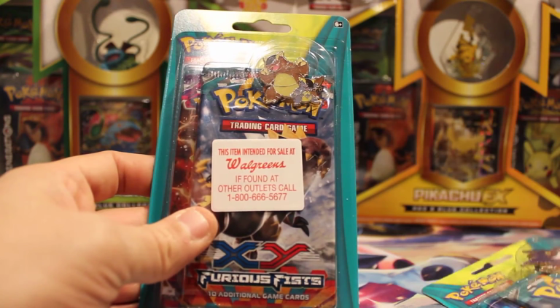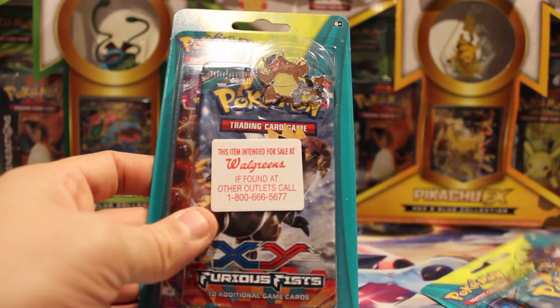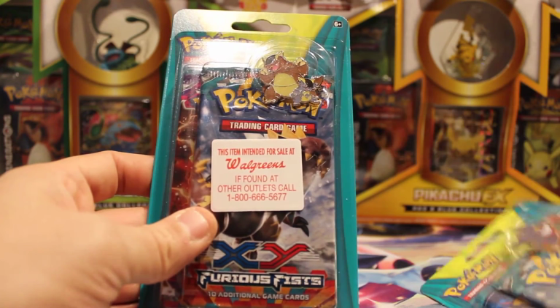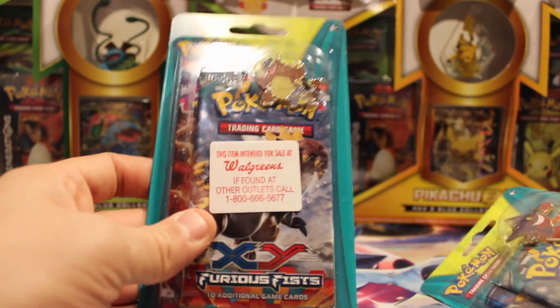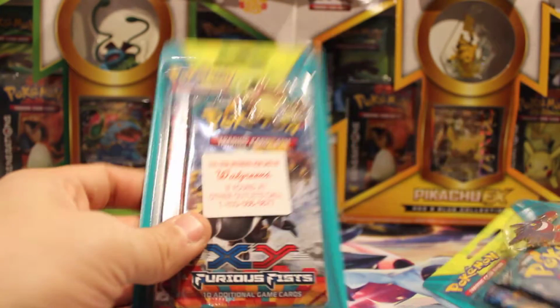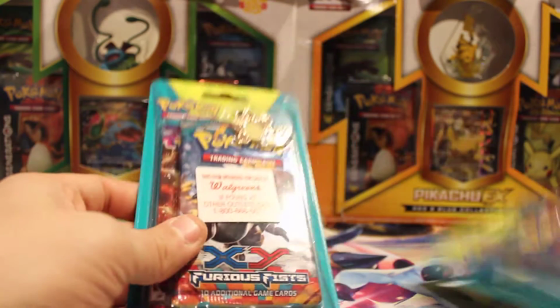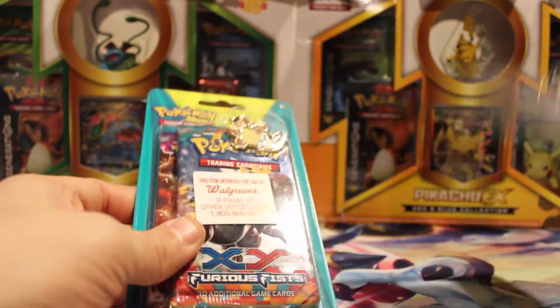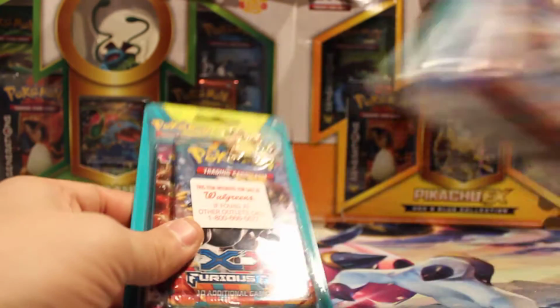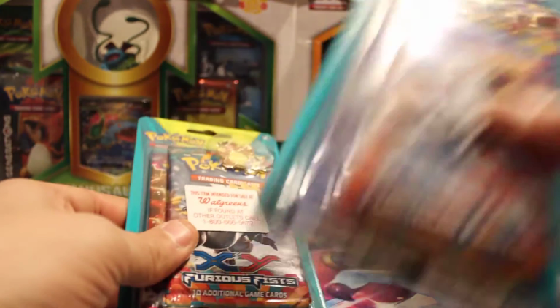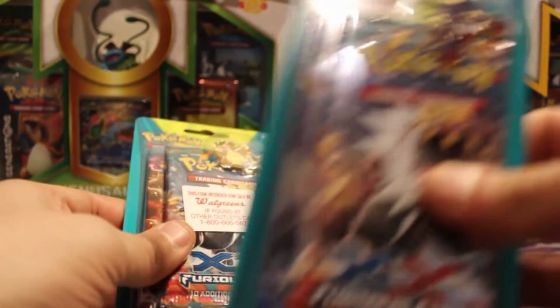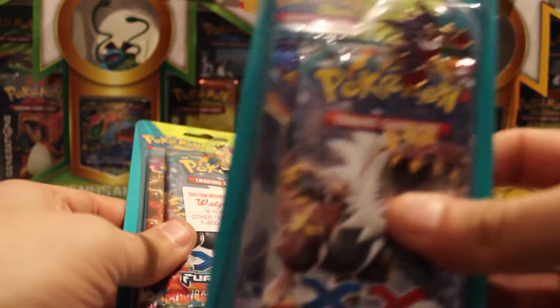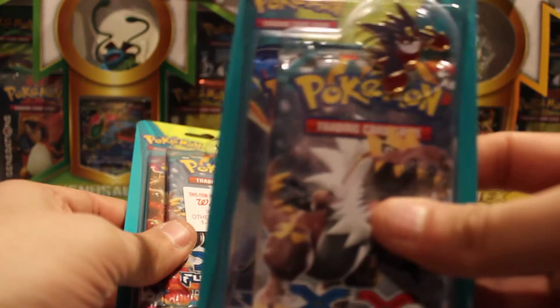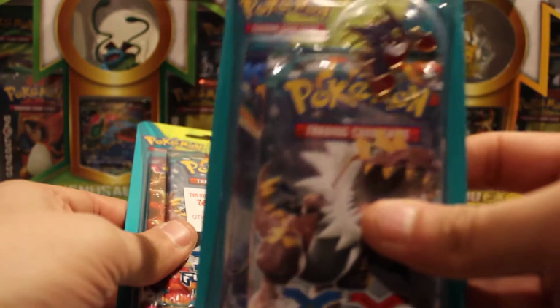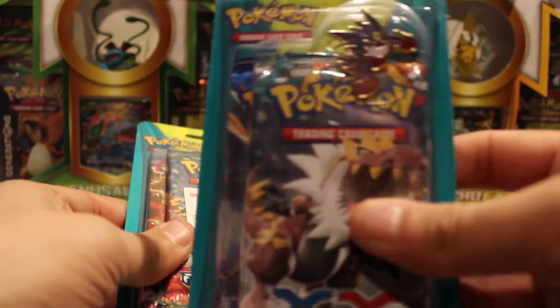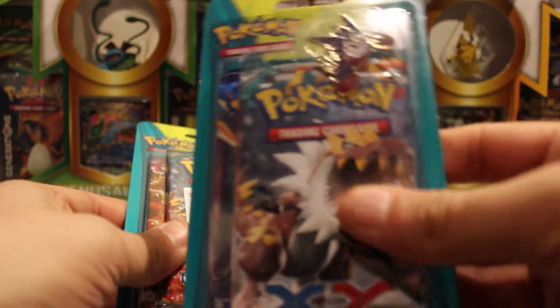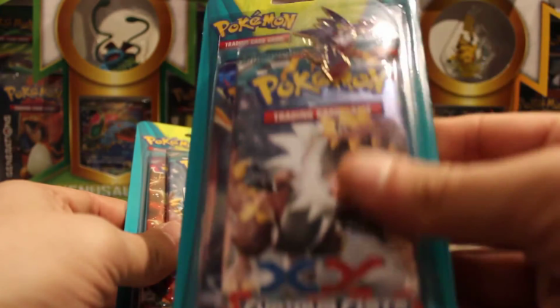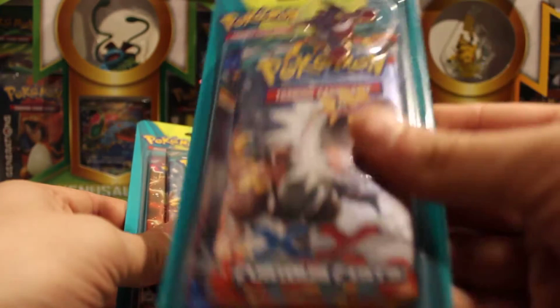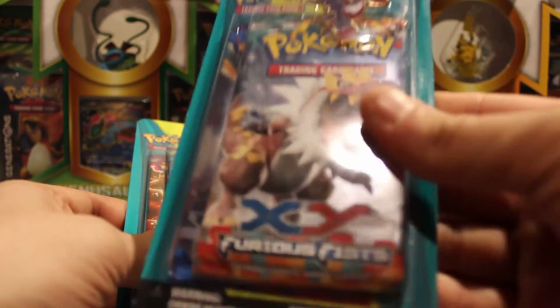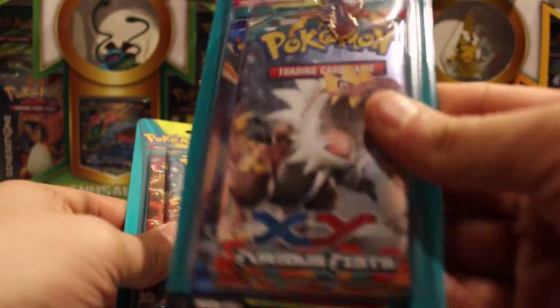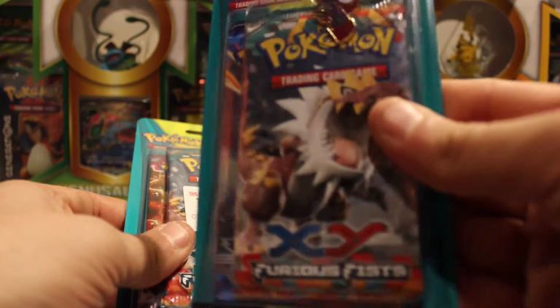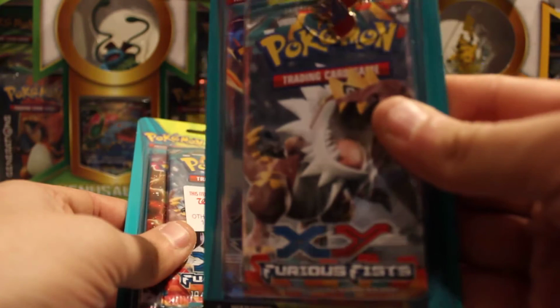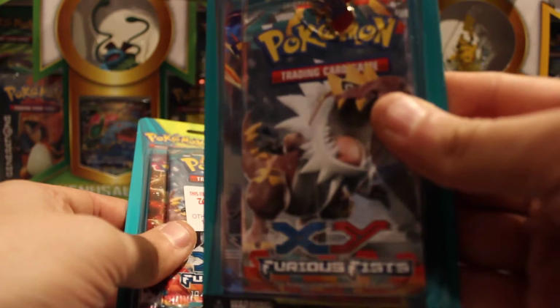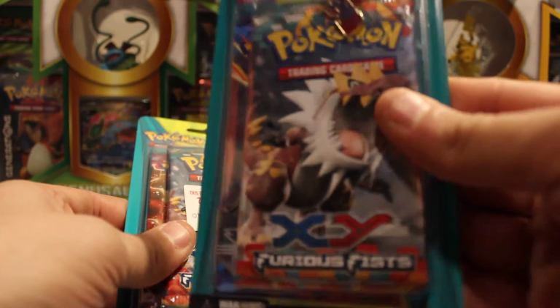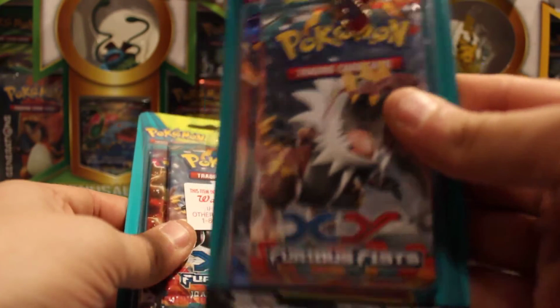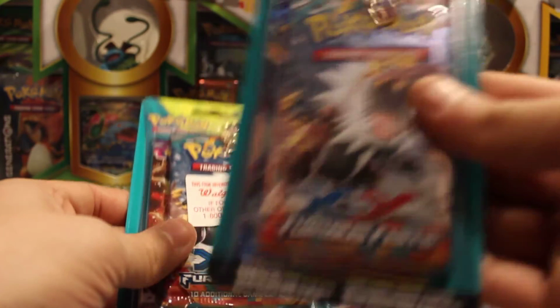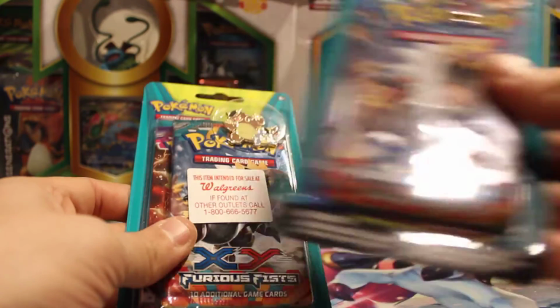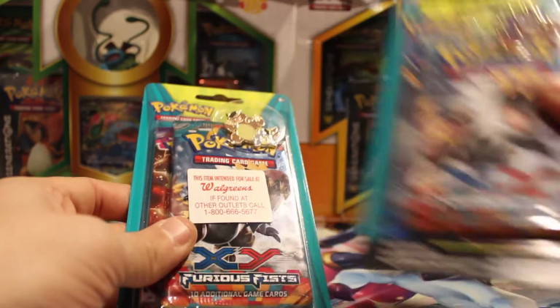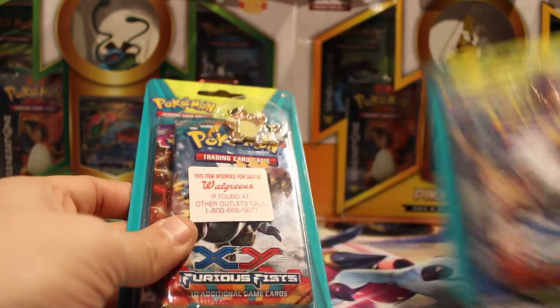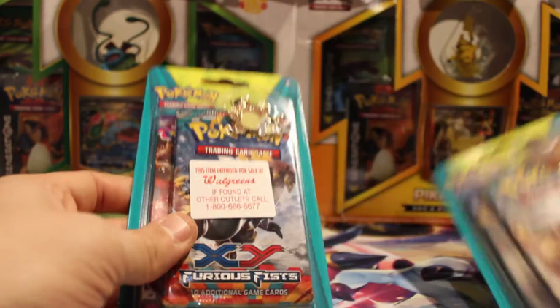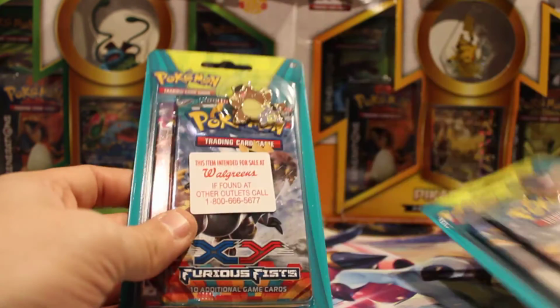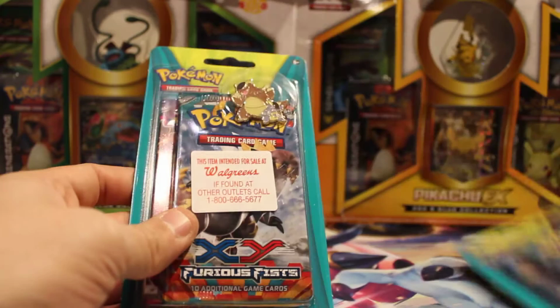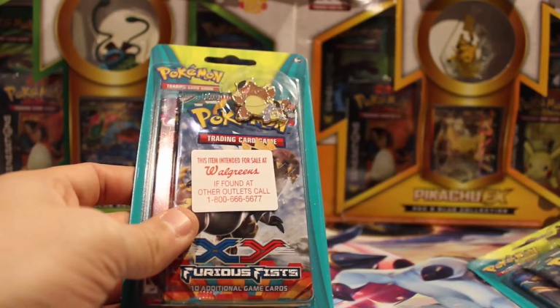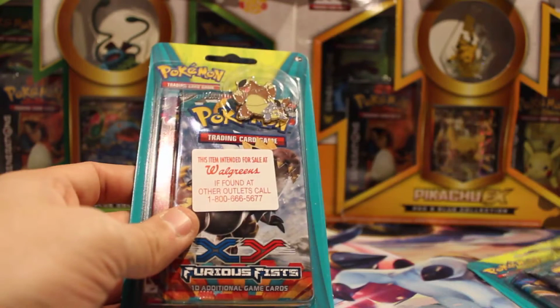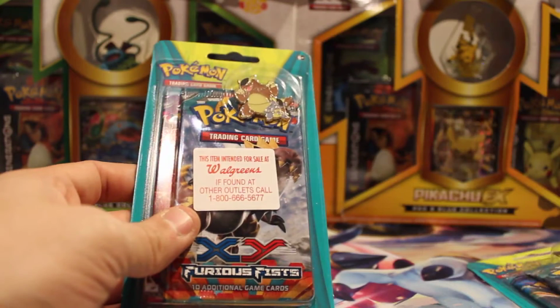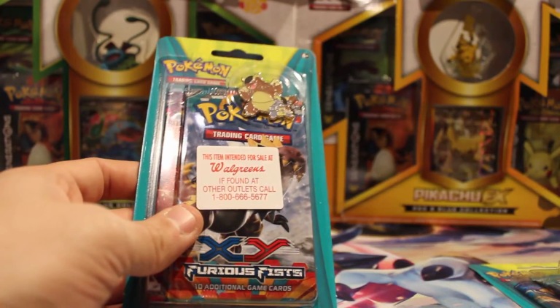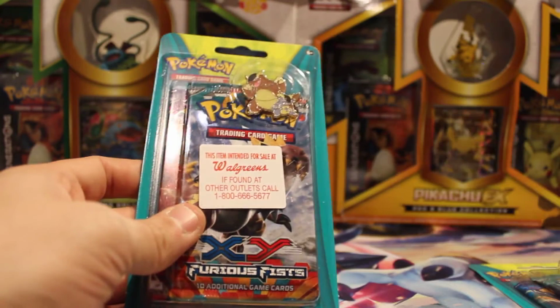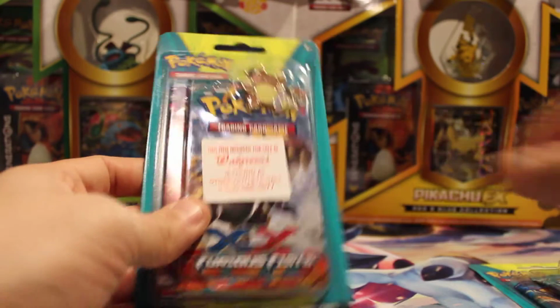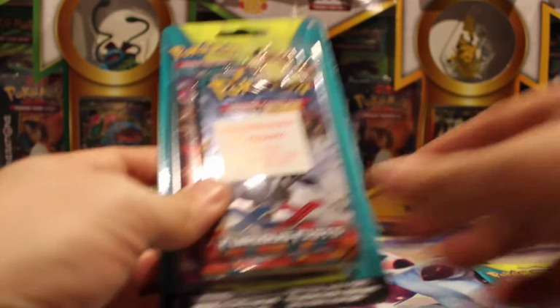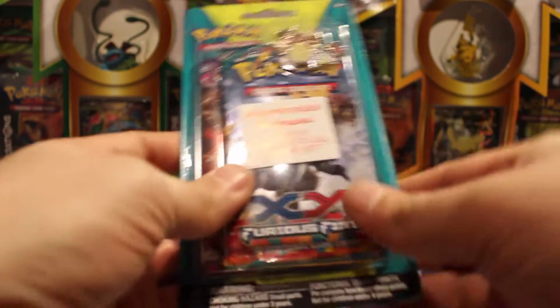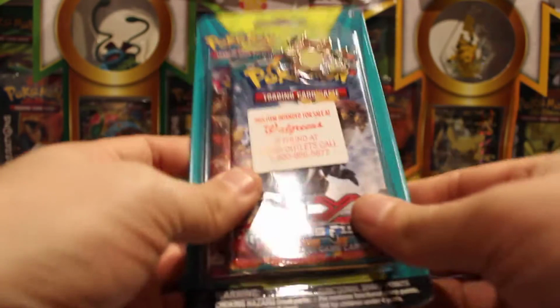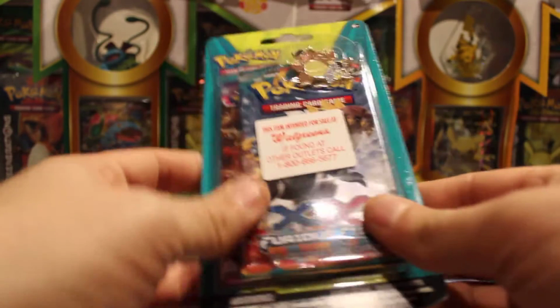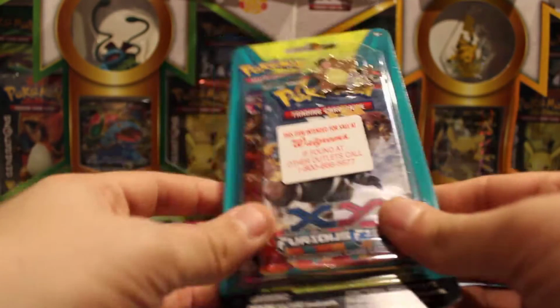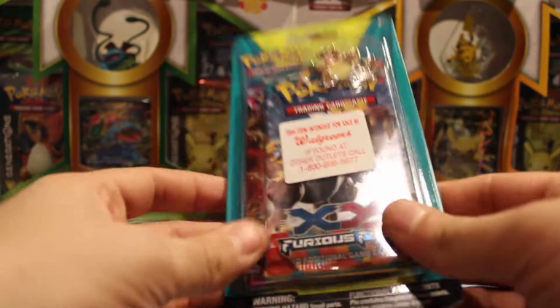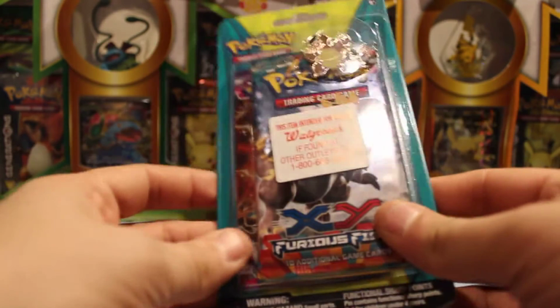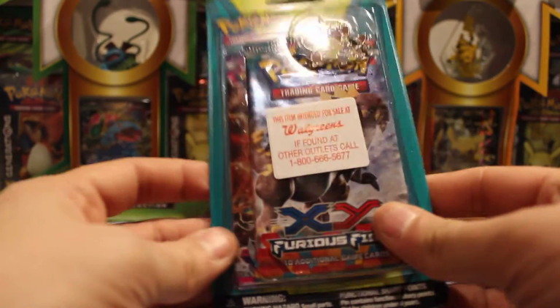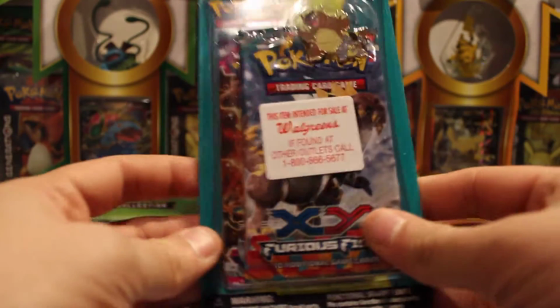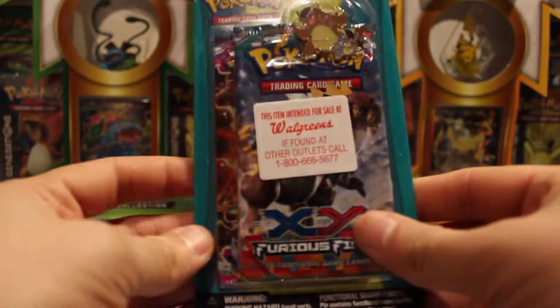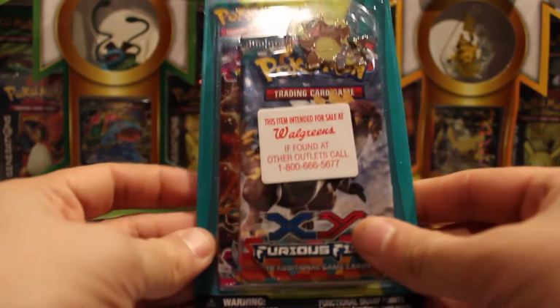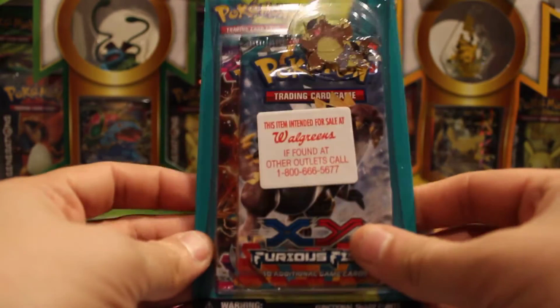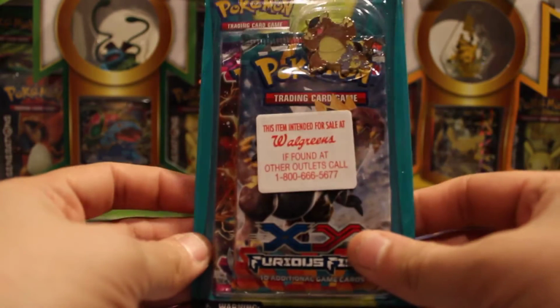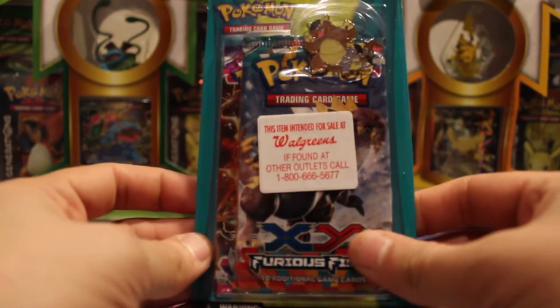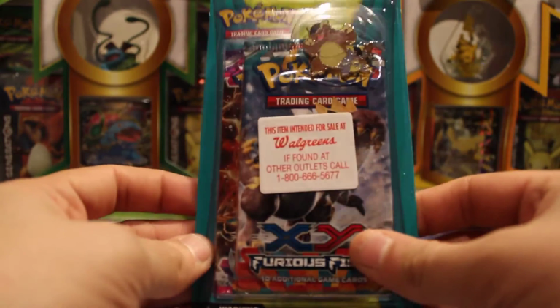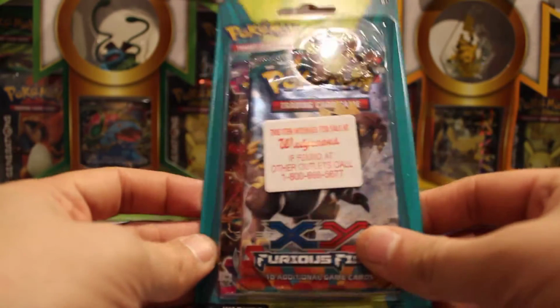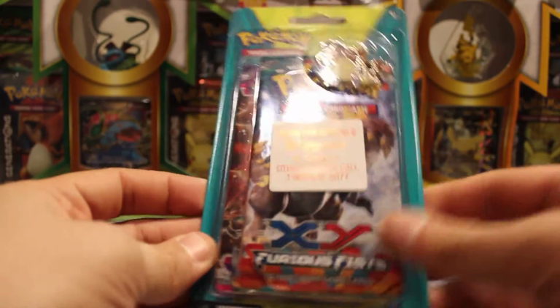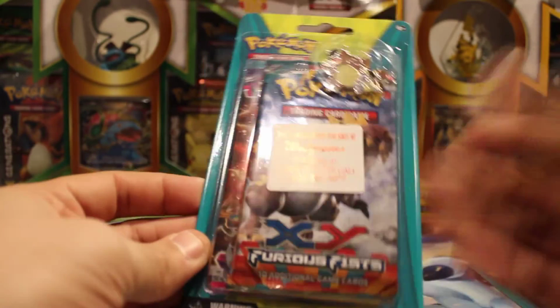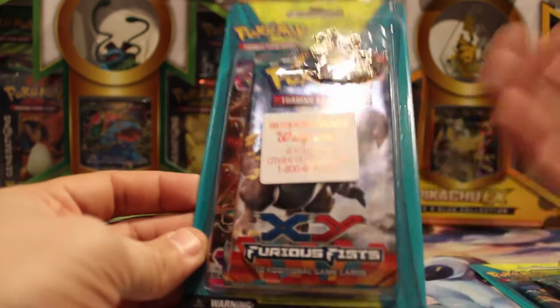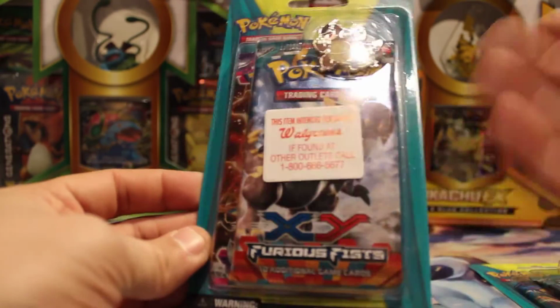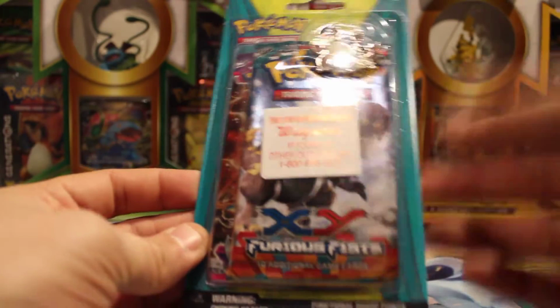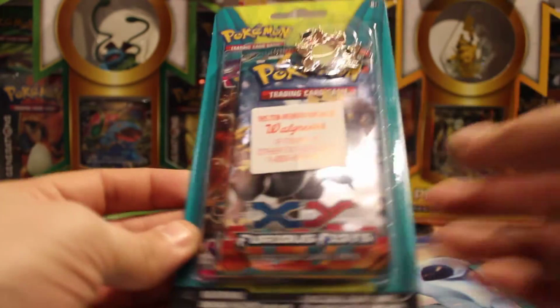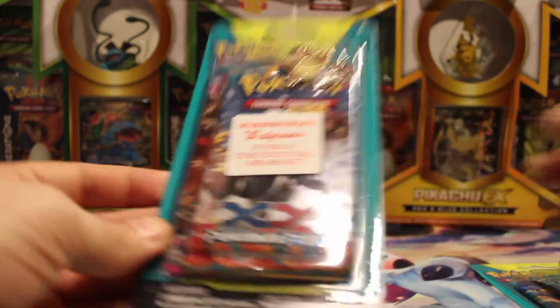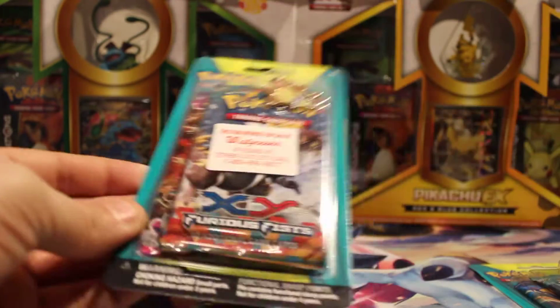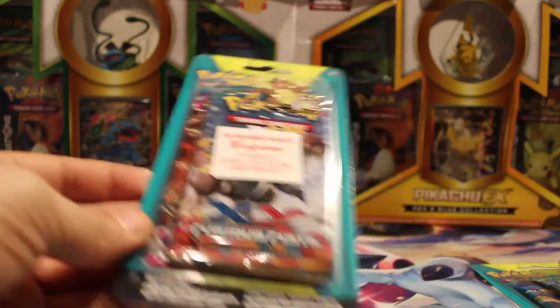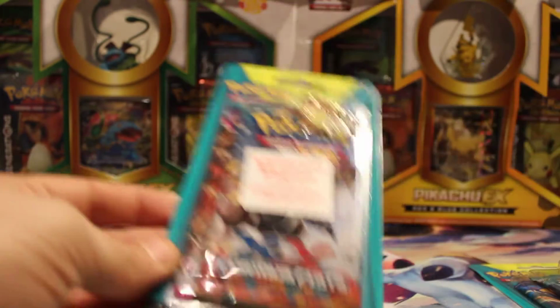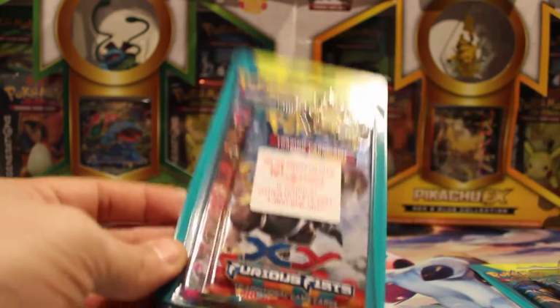Or you can just peel that sticker off. As you can see, they come right off, so I don't understand. But whatever.